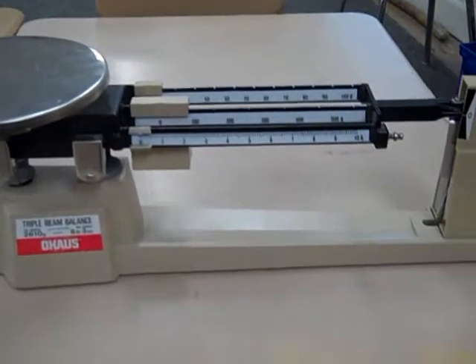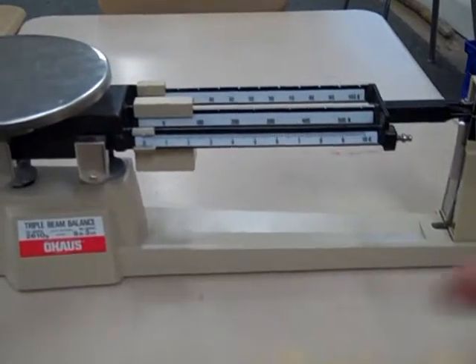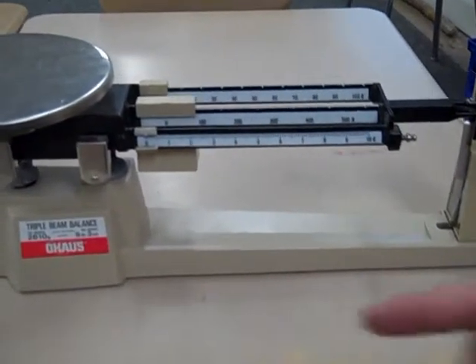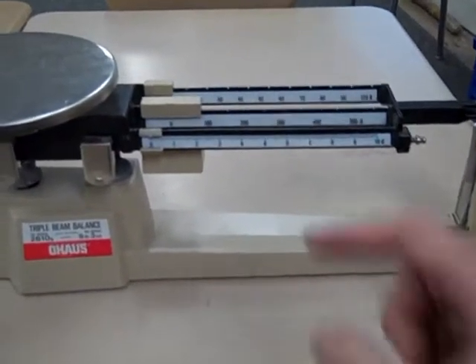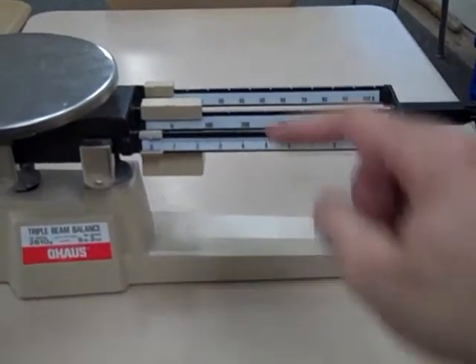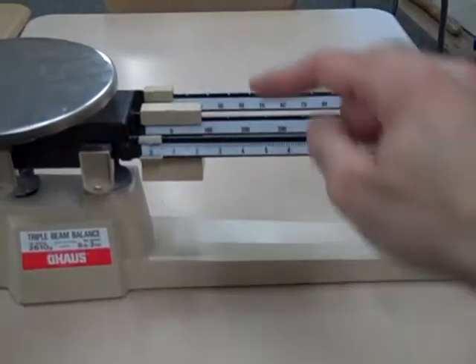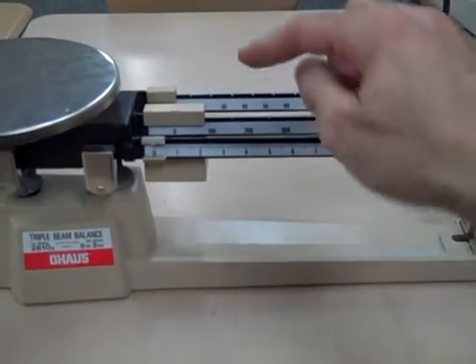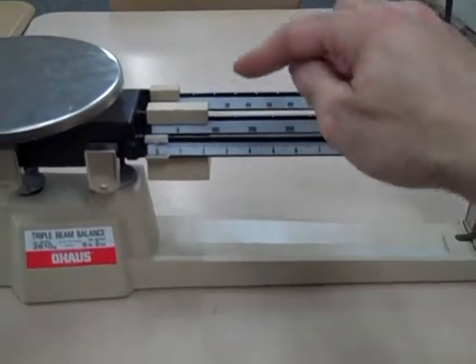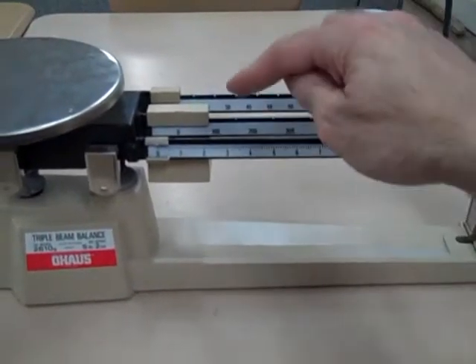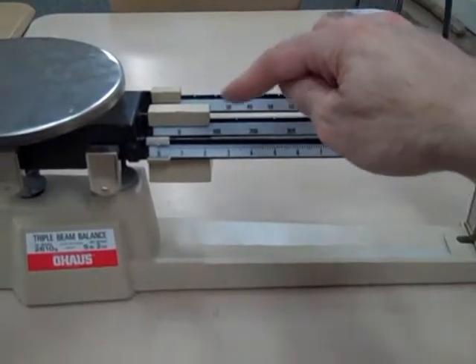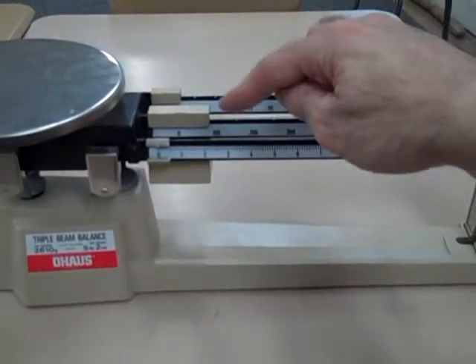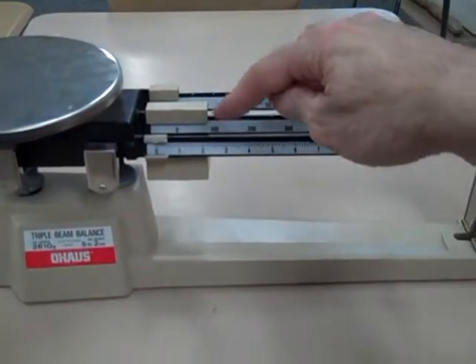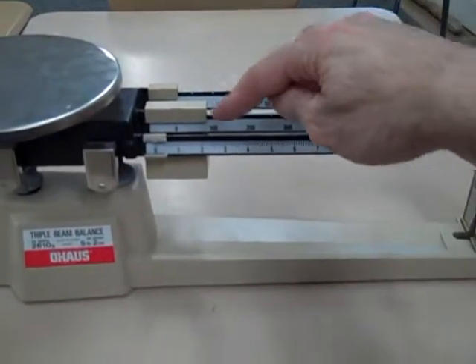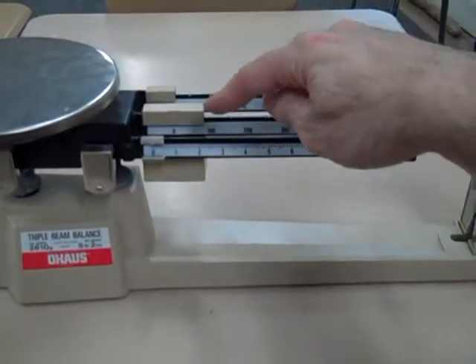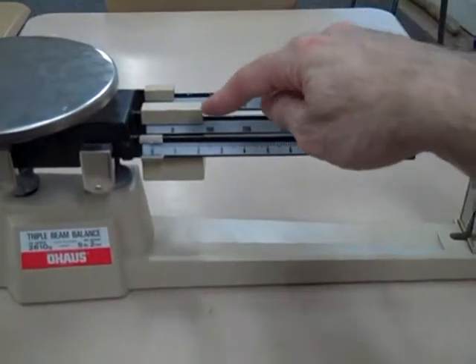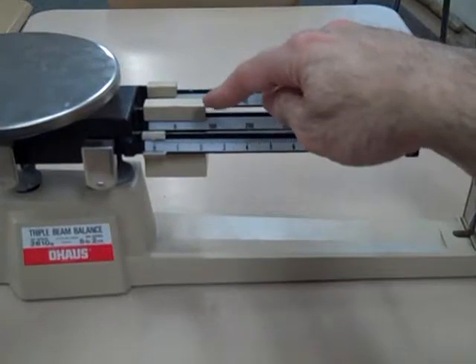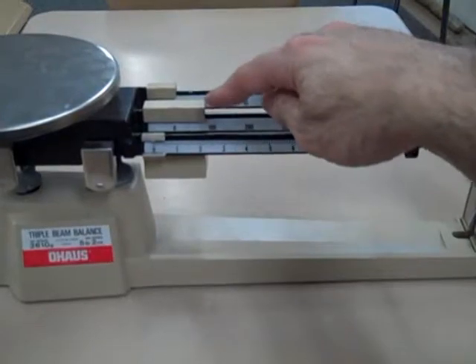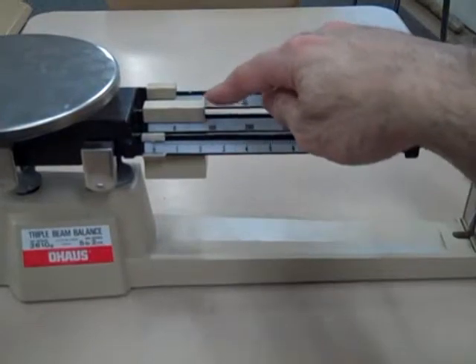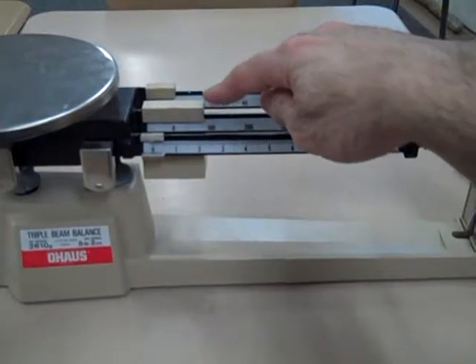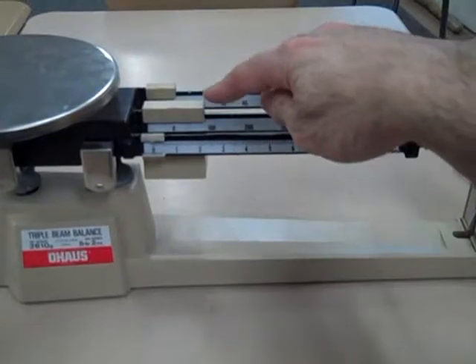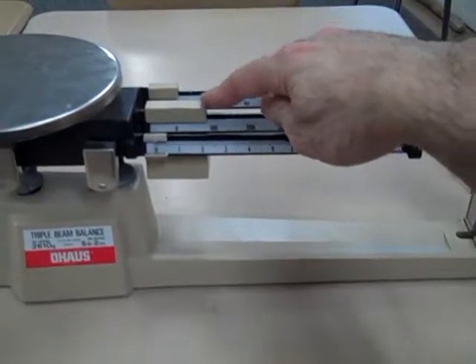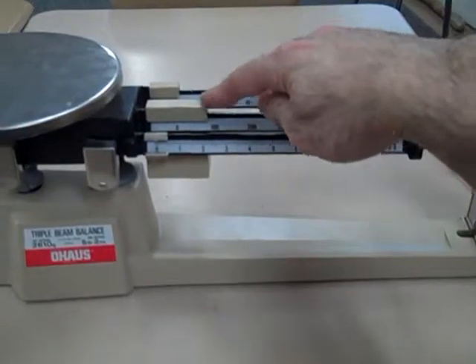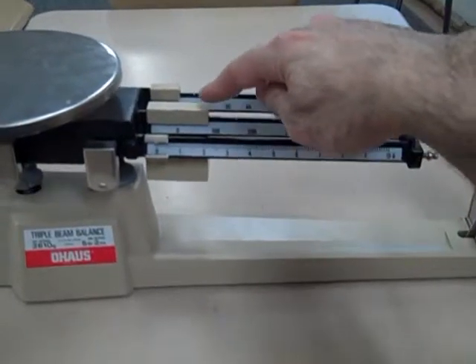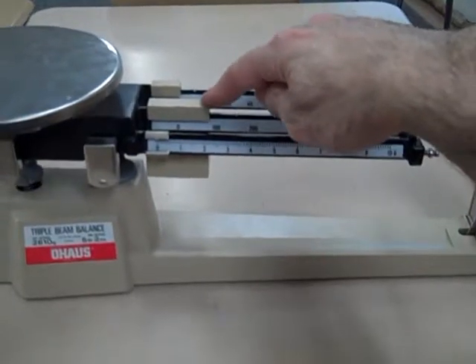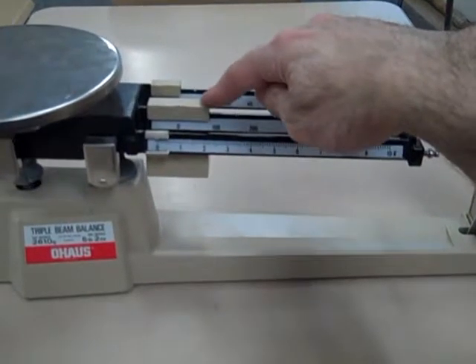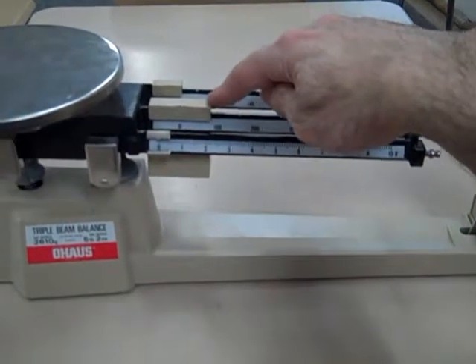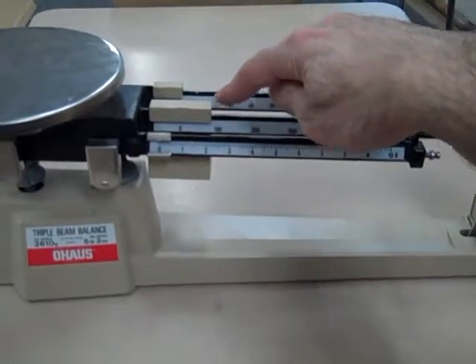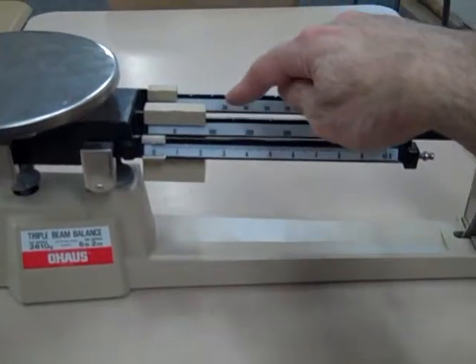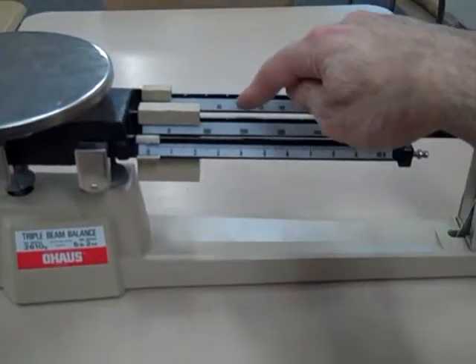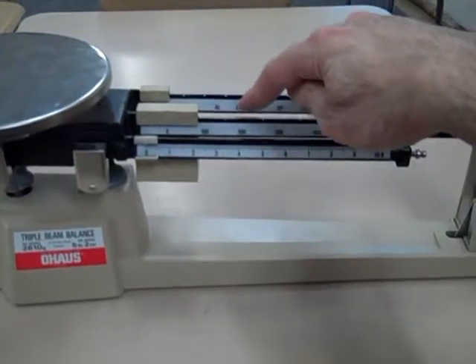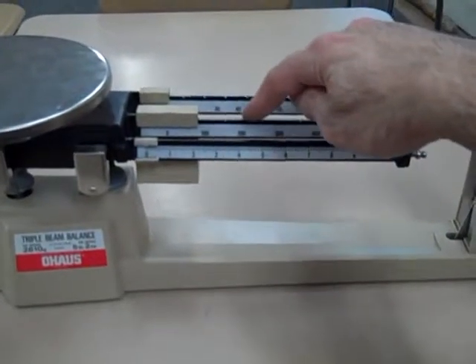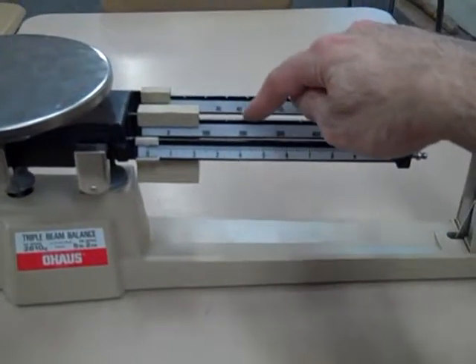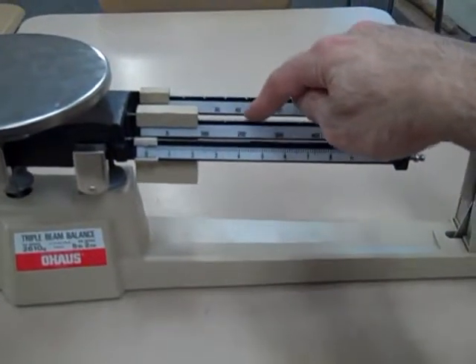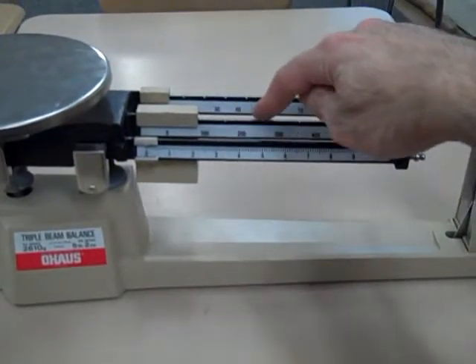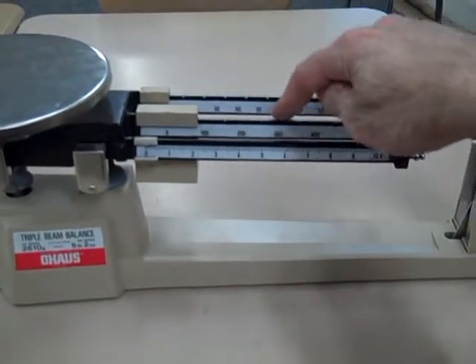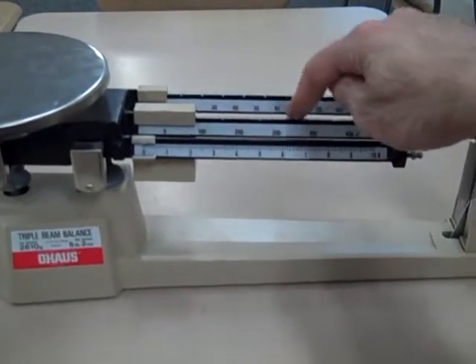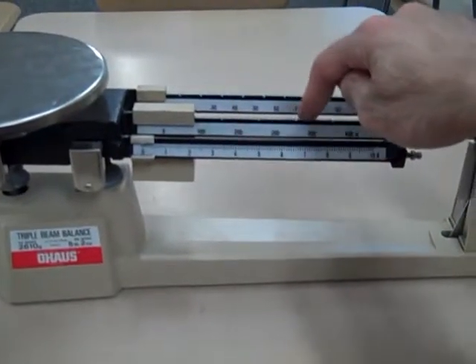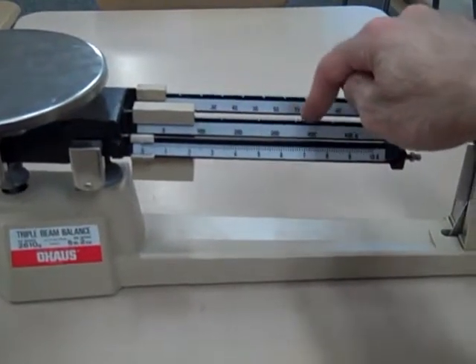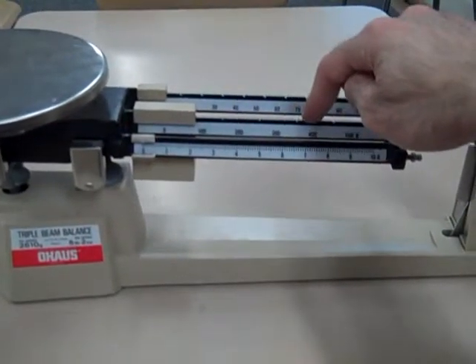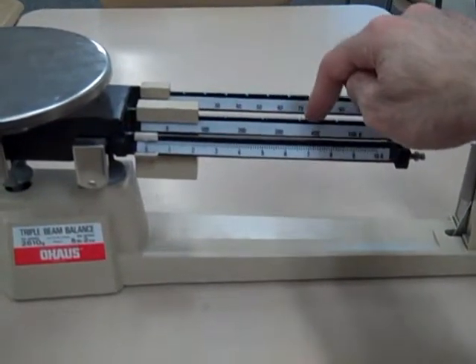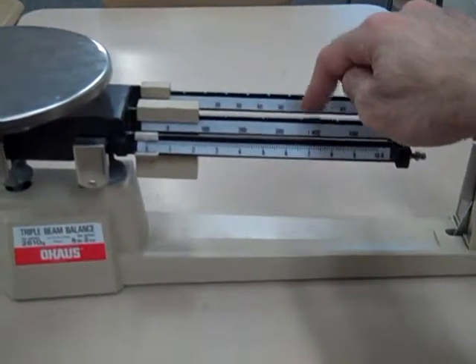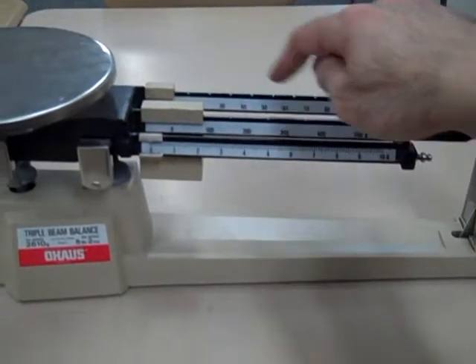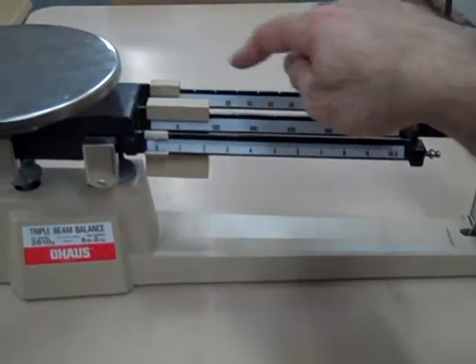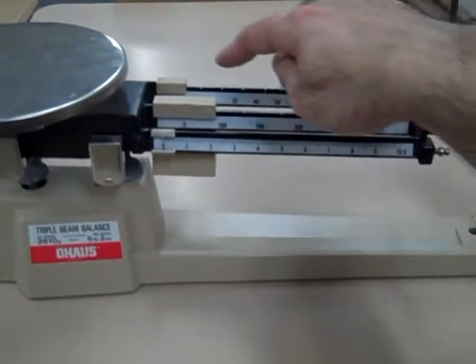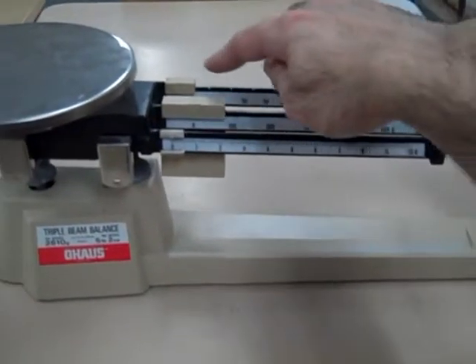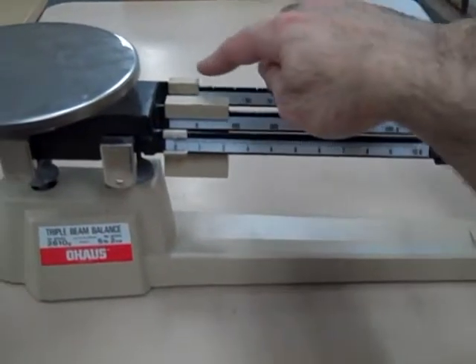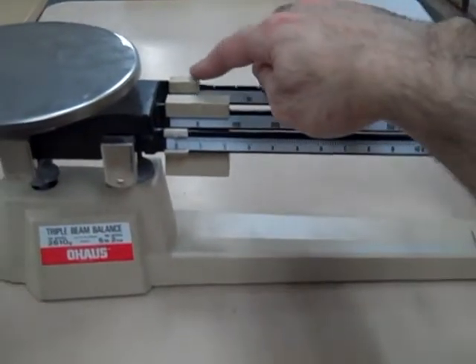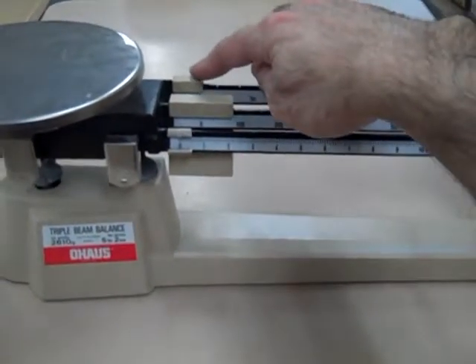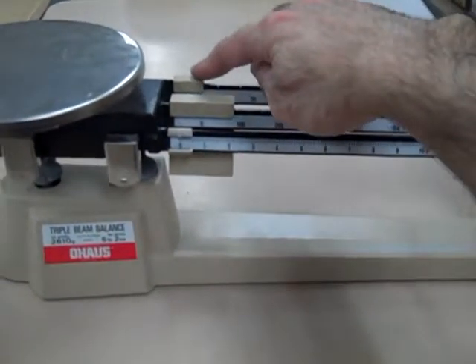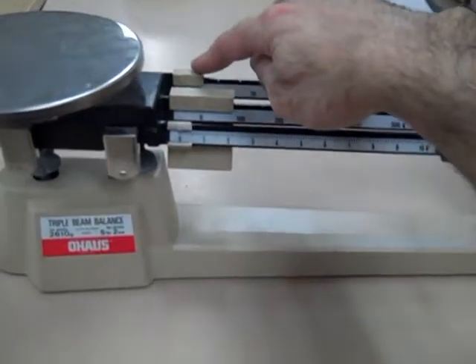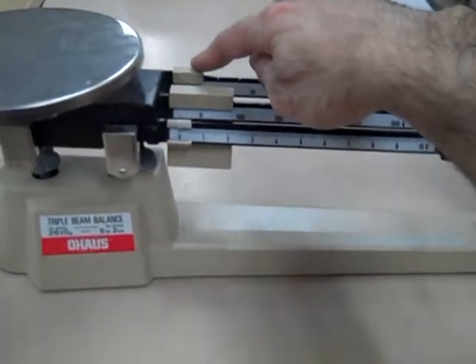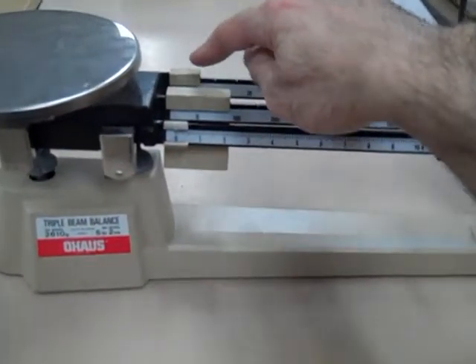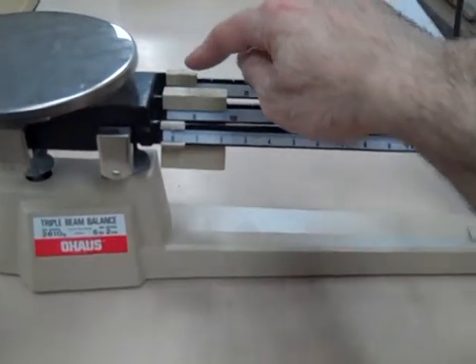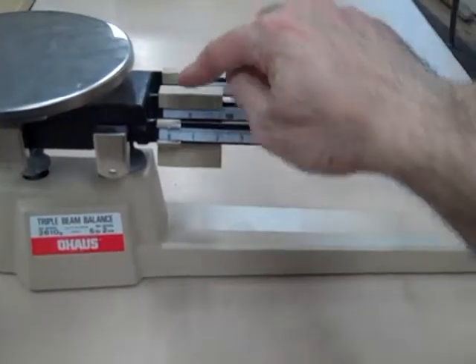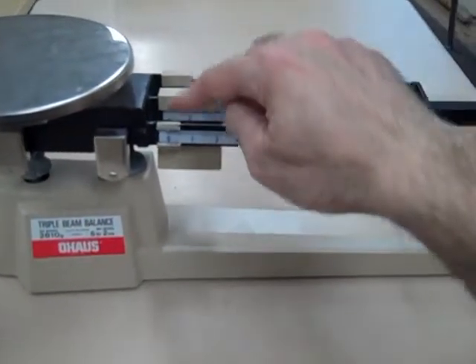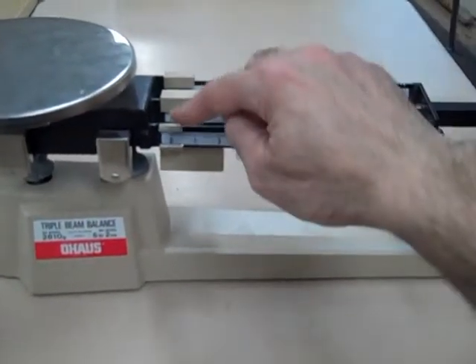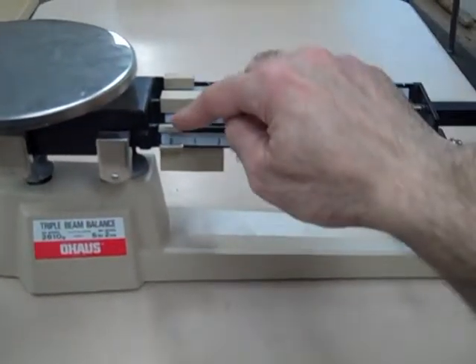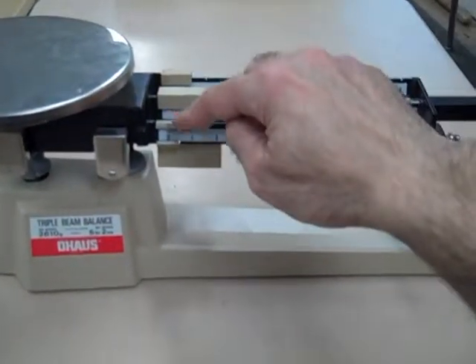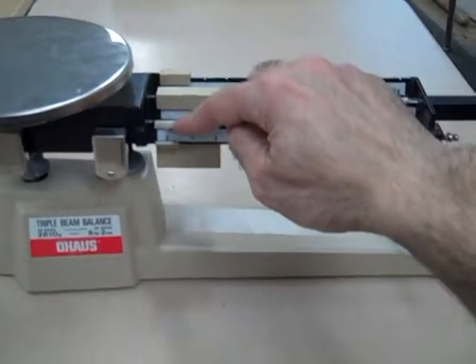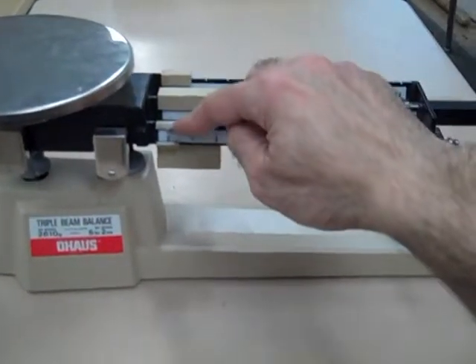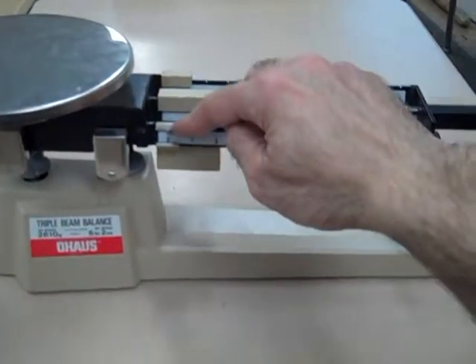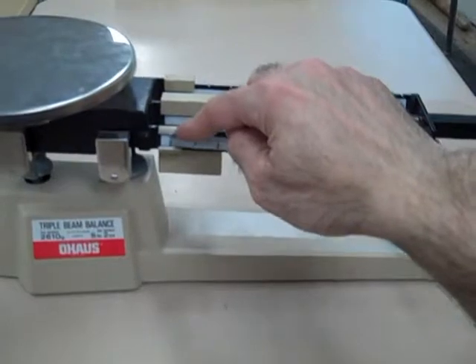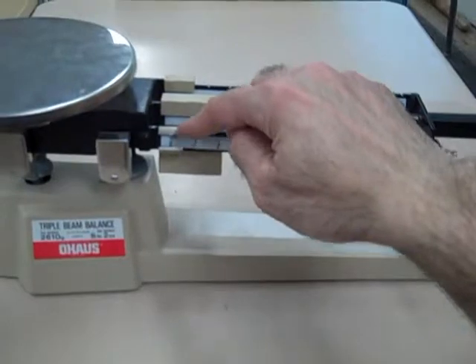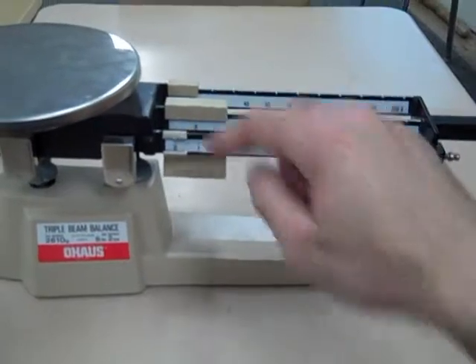Our triple beam balance has three denominations. It goes by one-hundreds, tens, and ones.